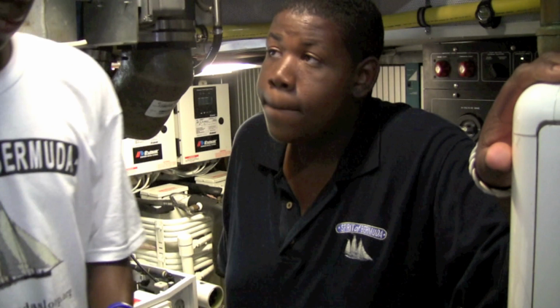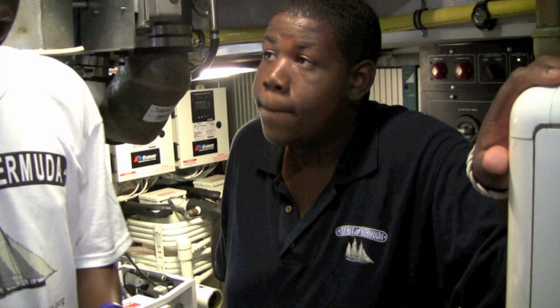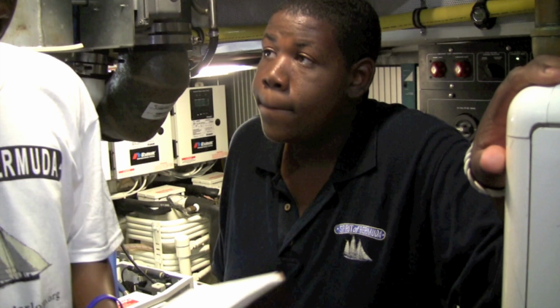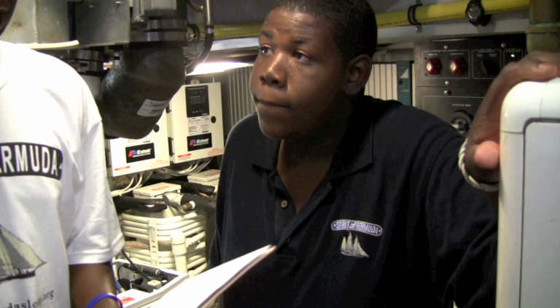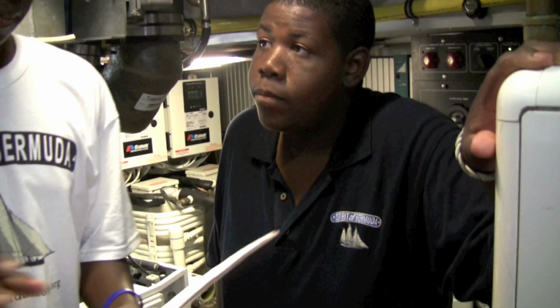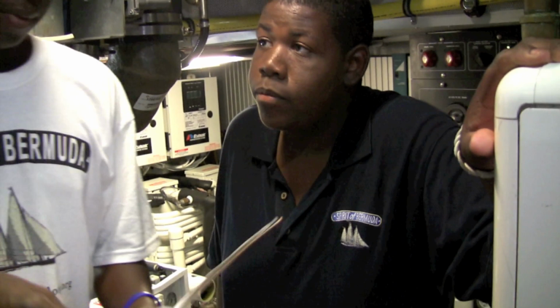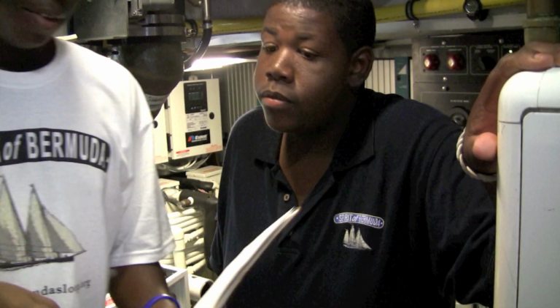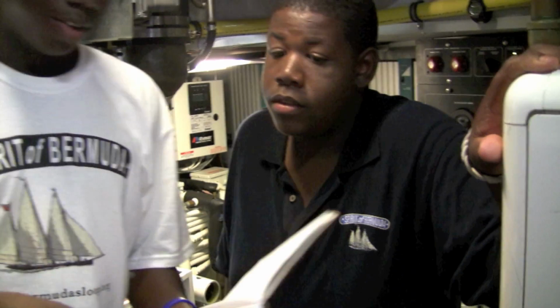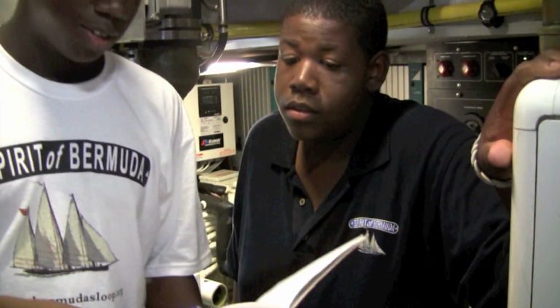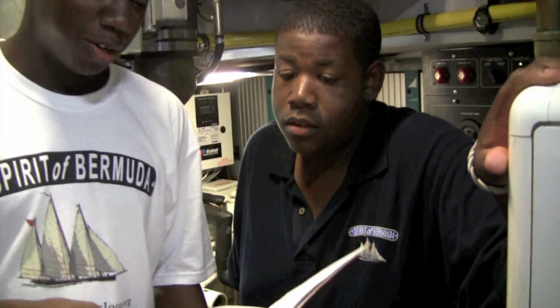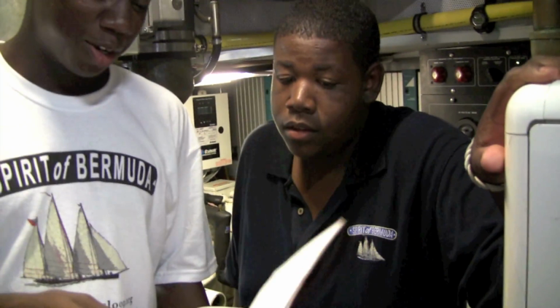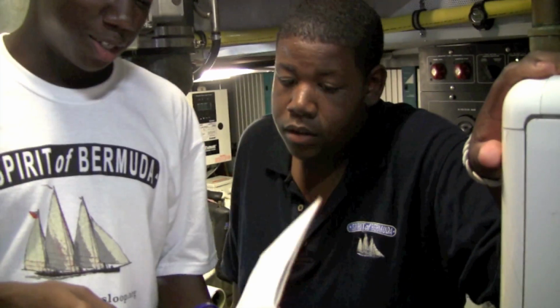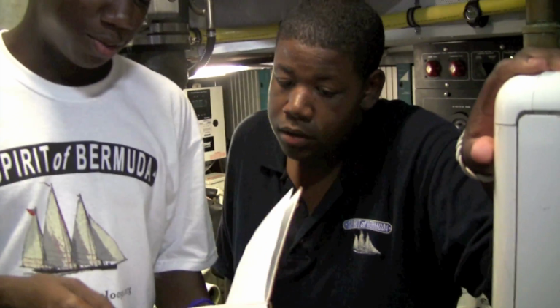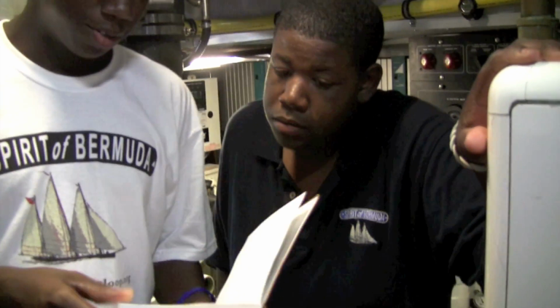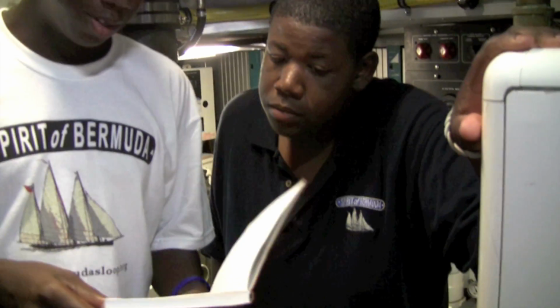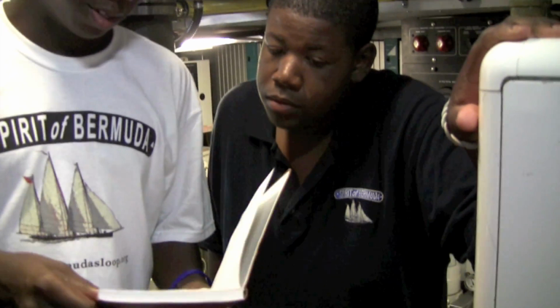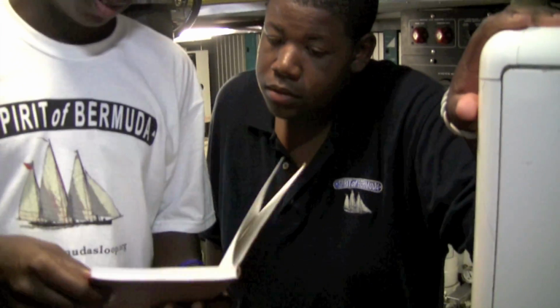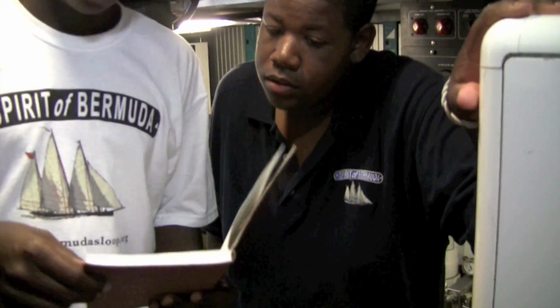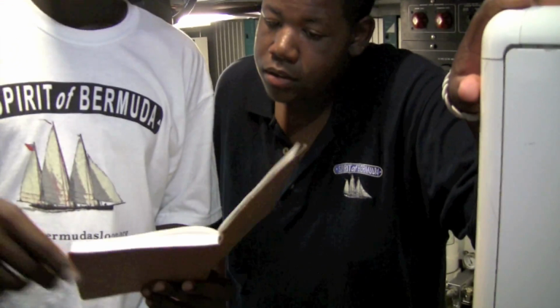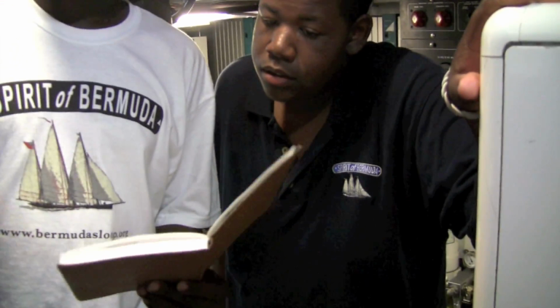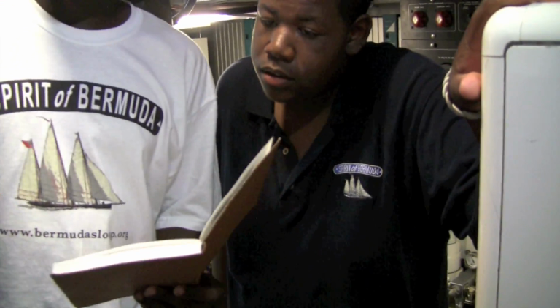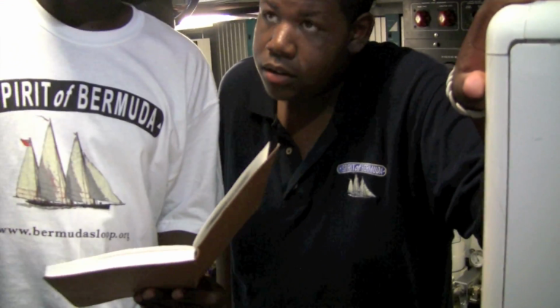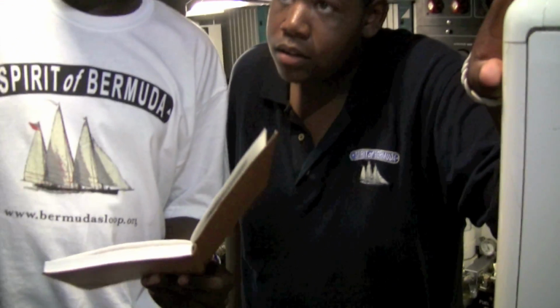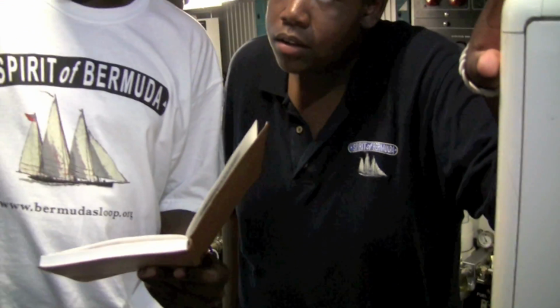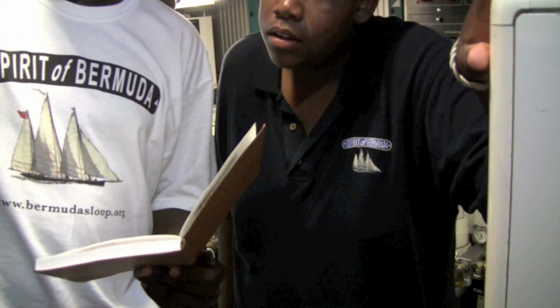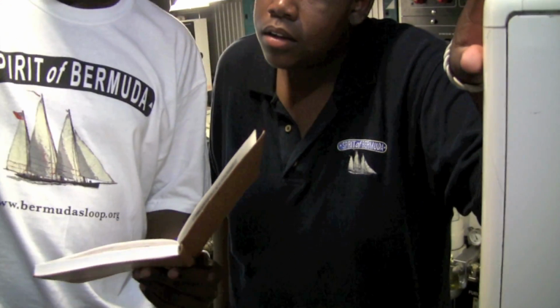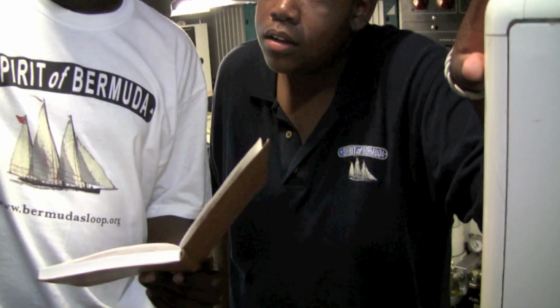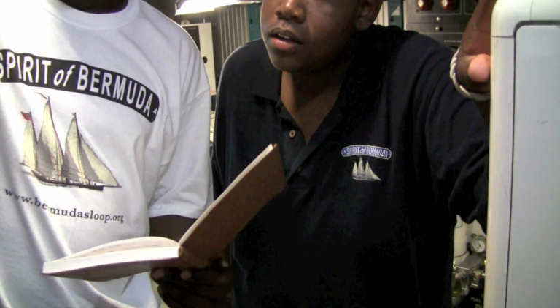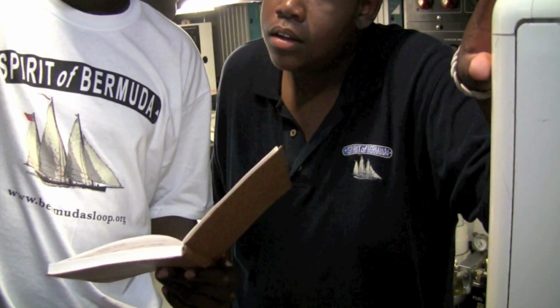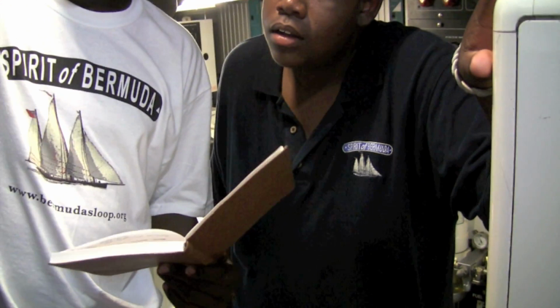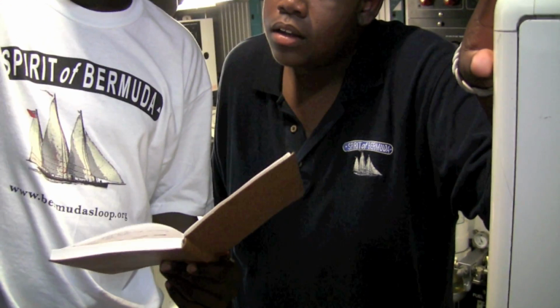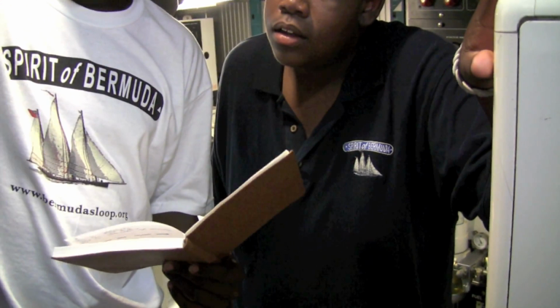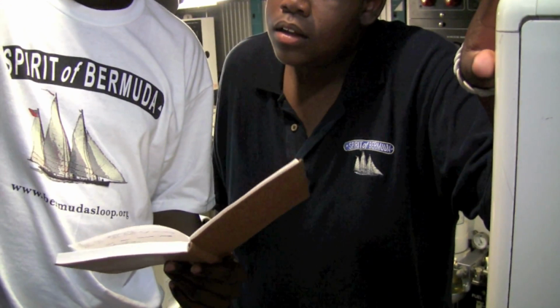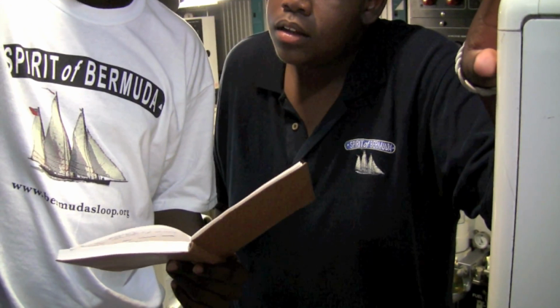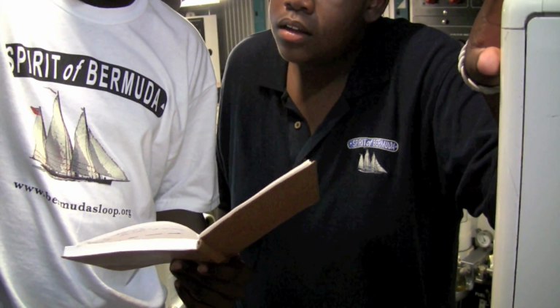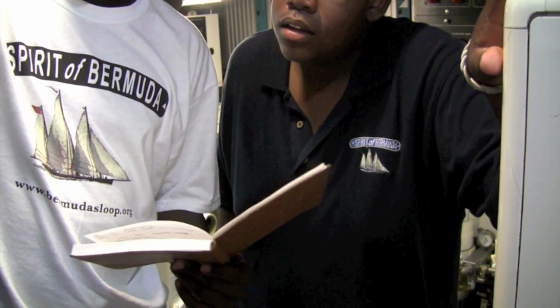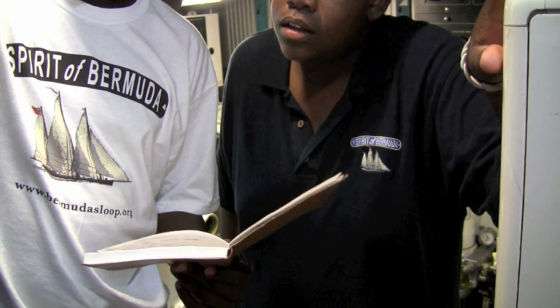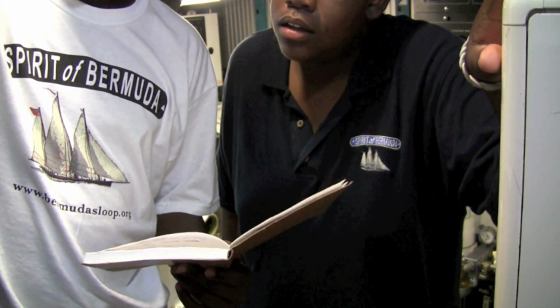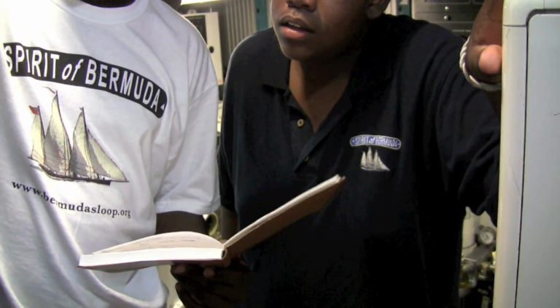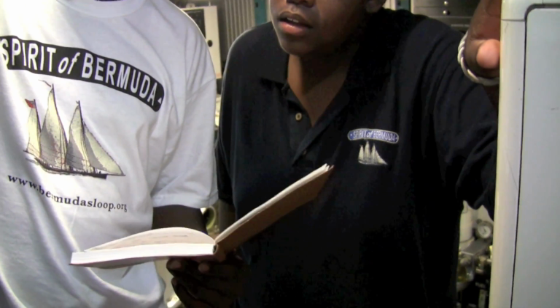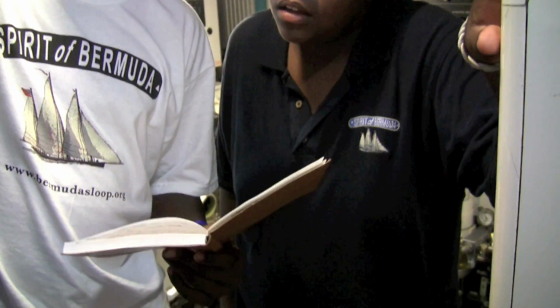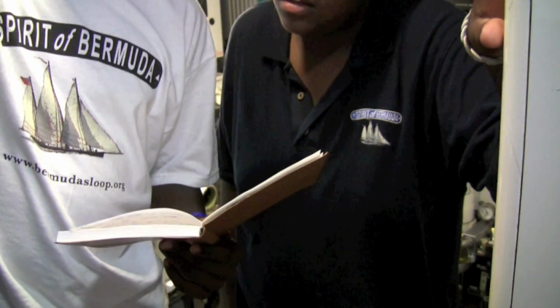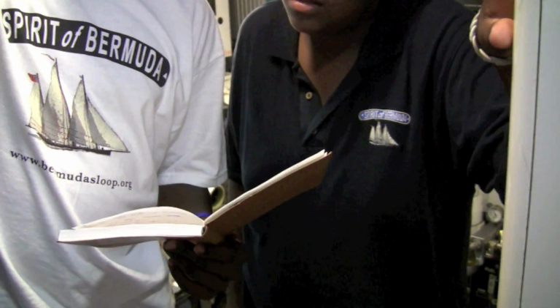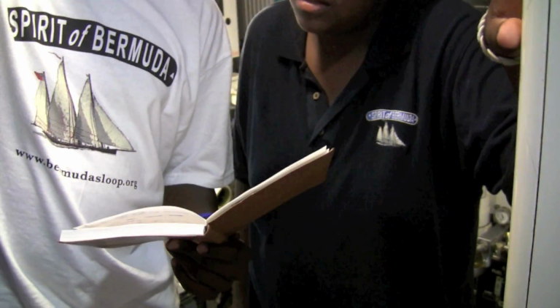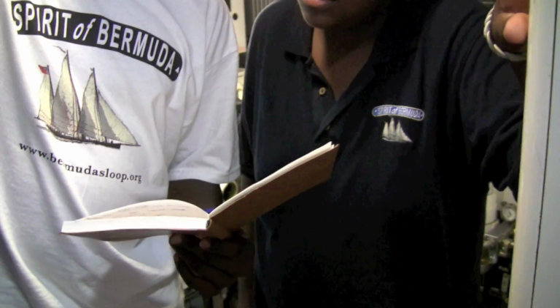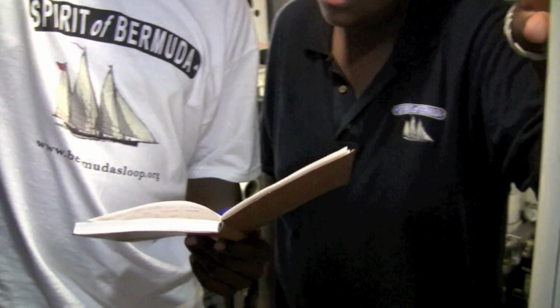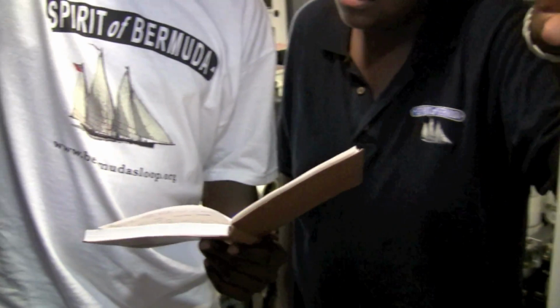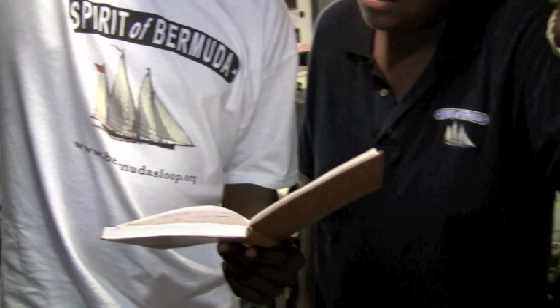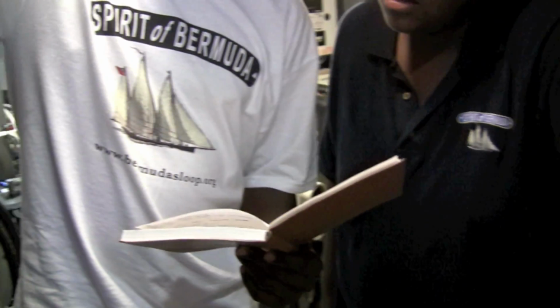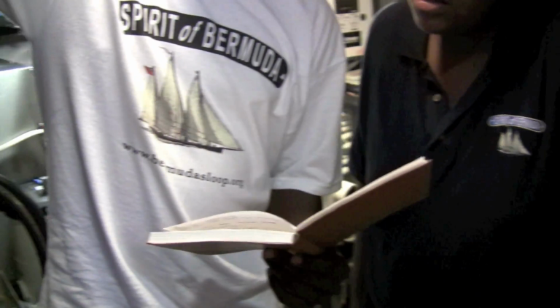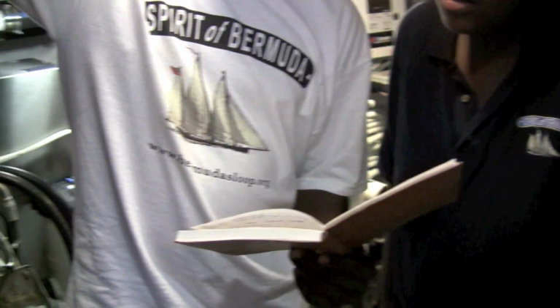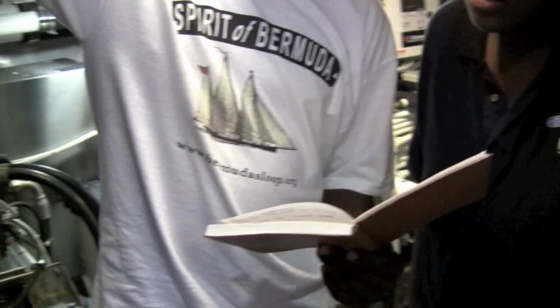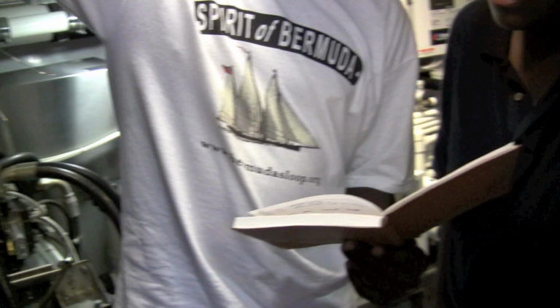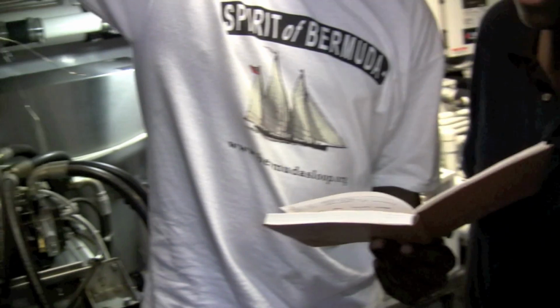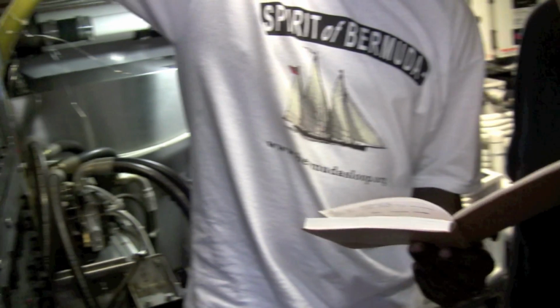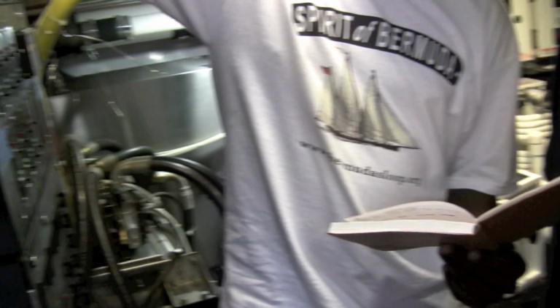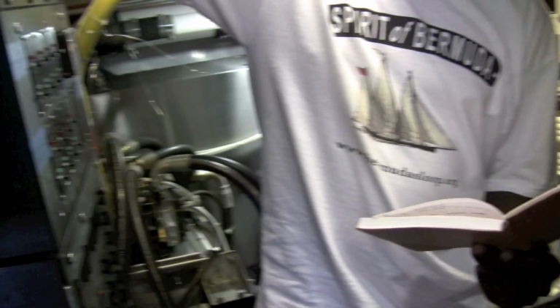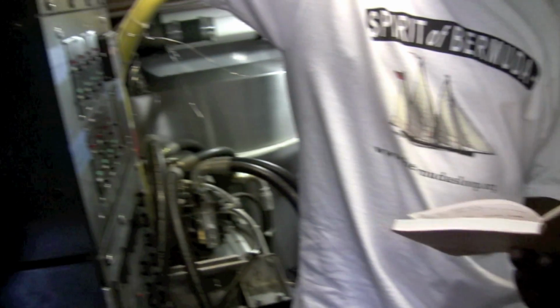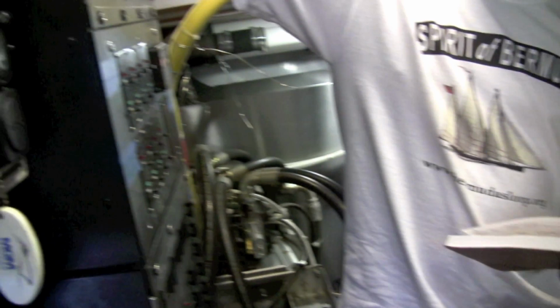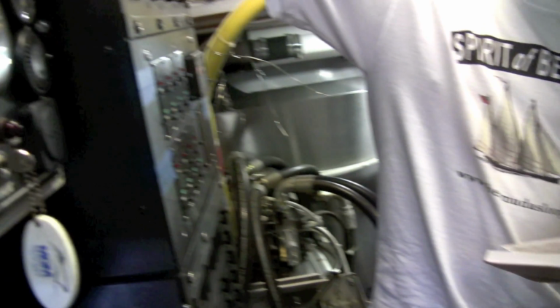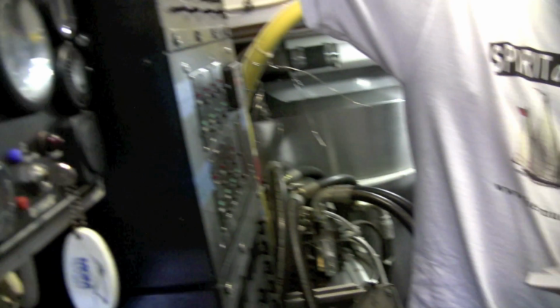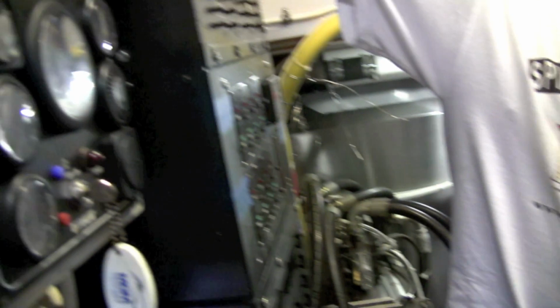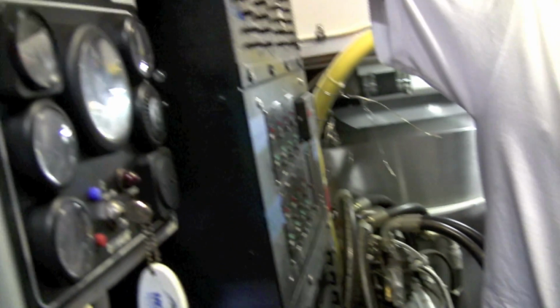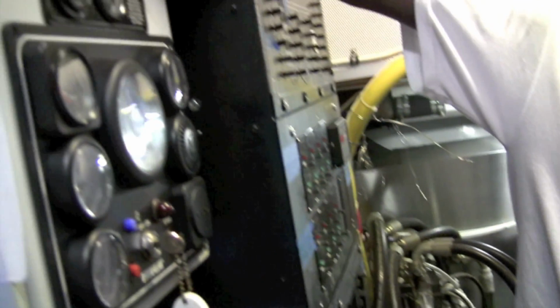Okay, so here's what we're going to do. When you pull this on, you're going to pull down number 8 first. Wait for the click.